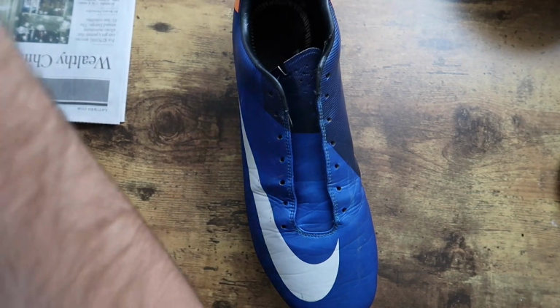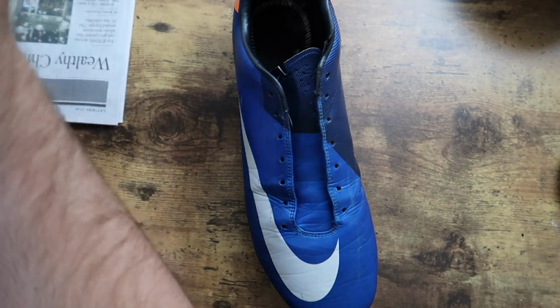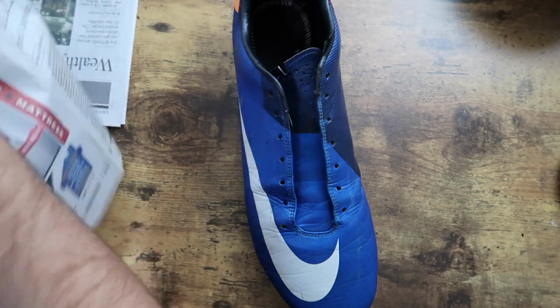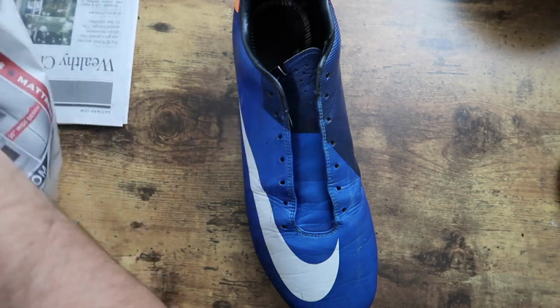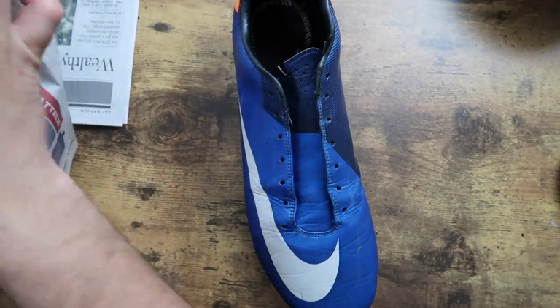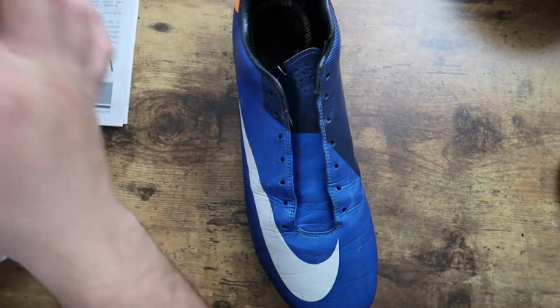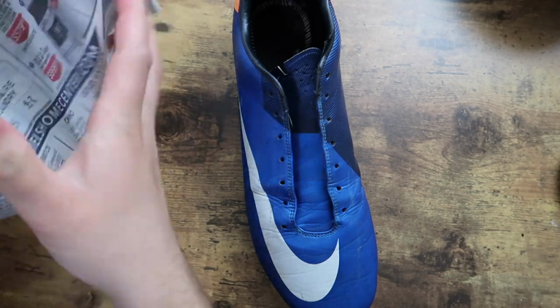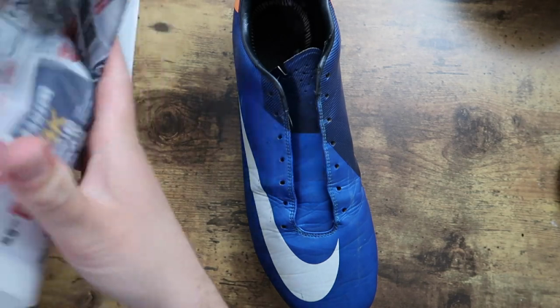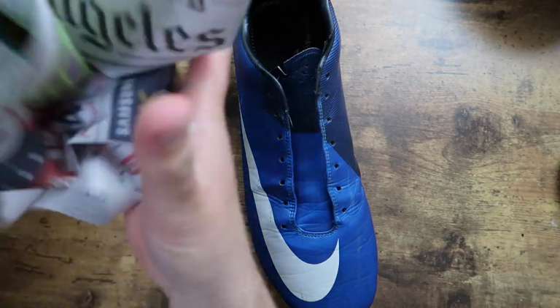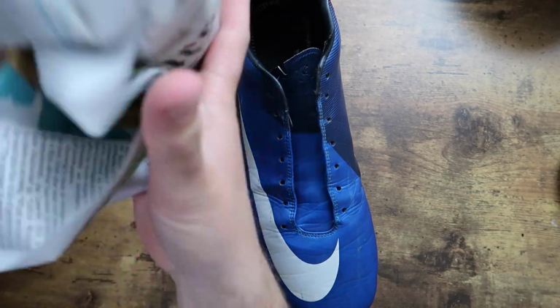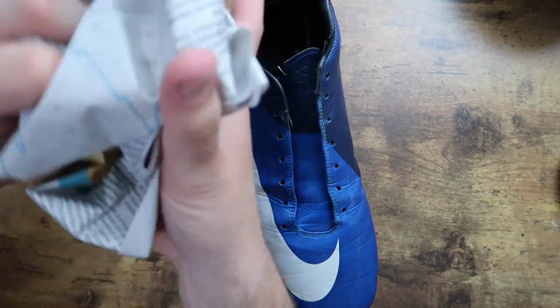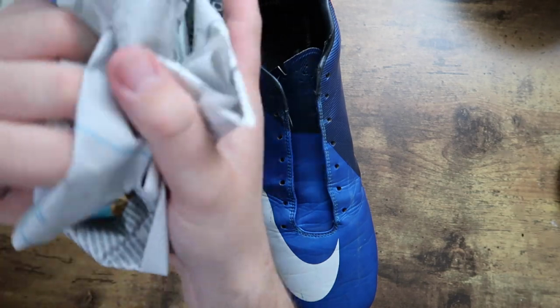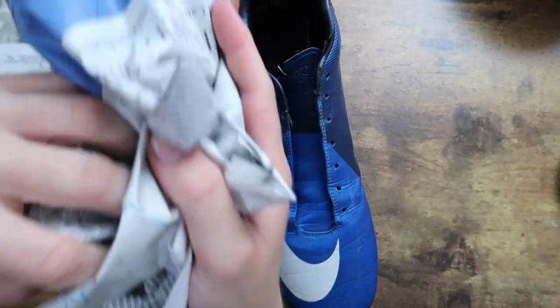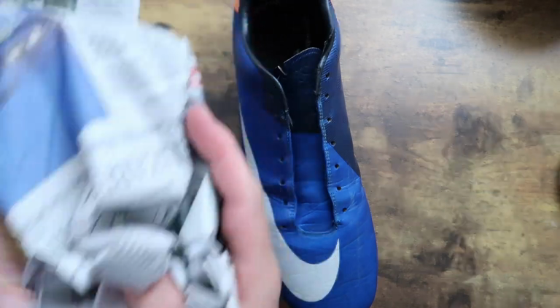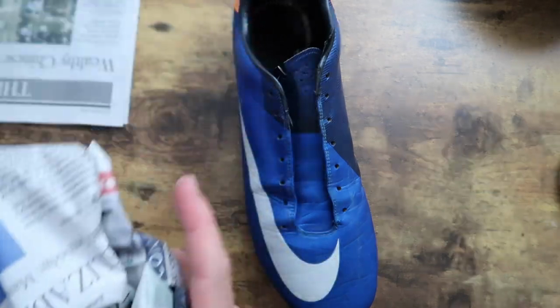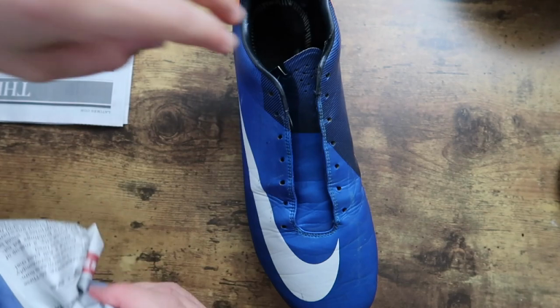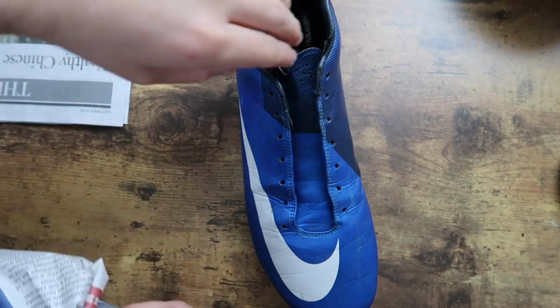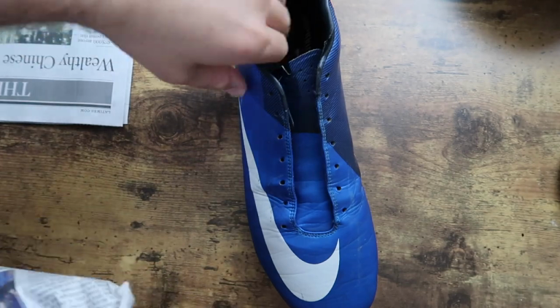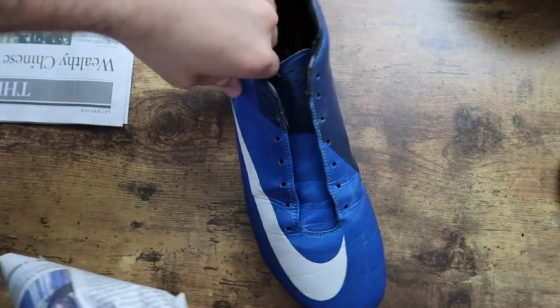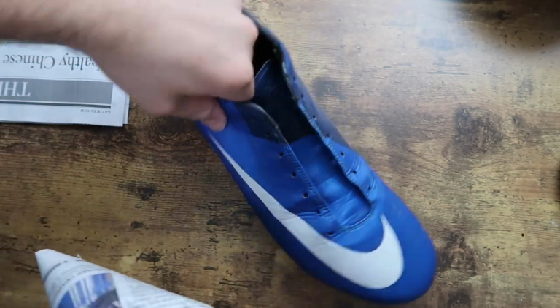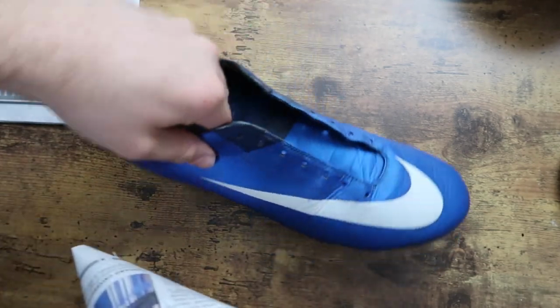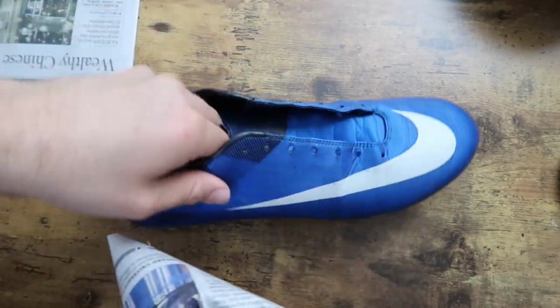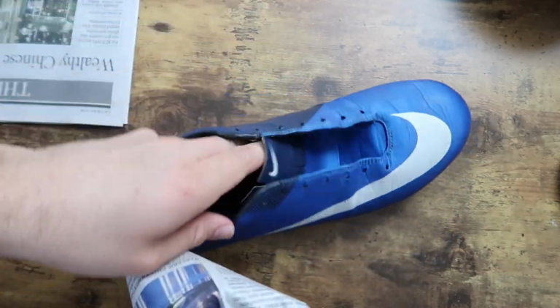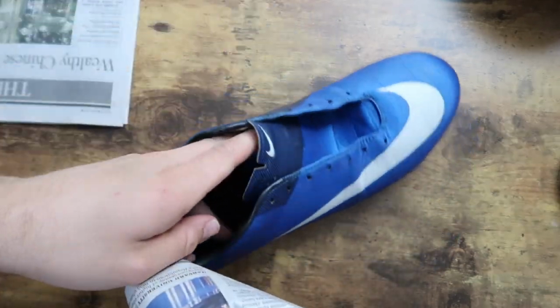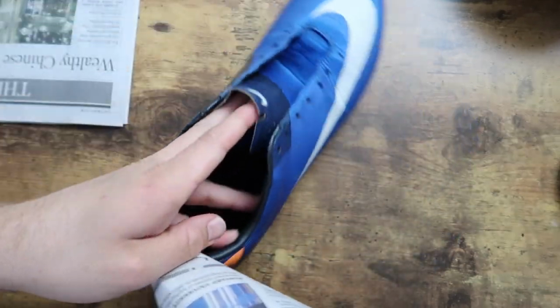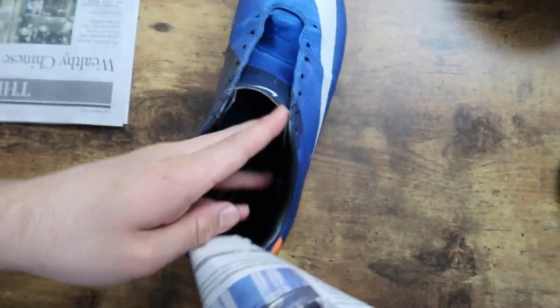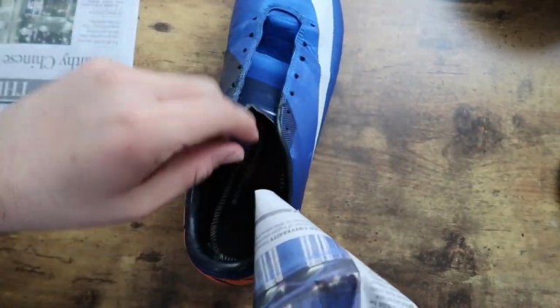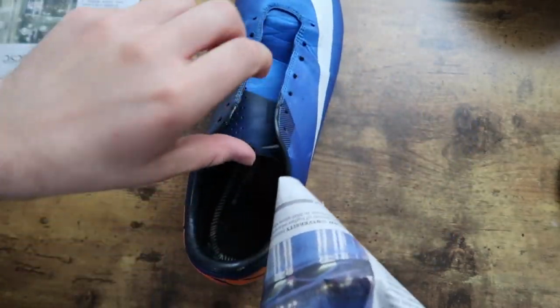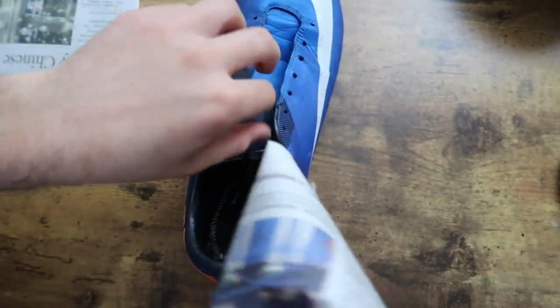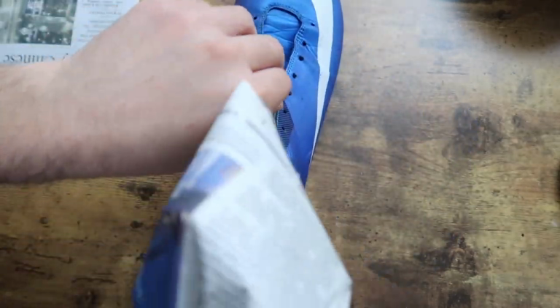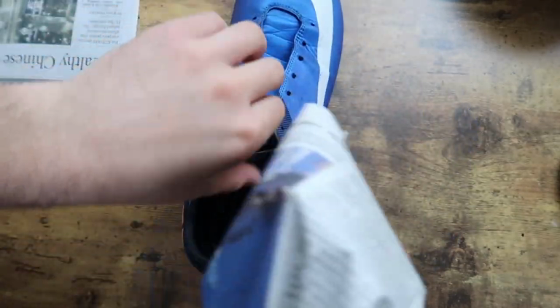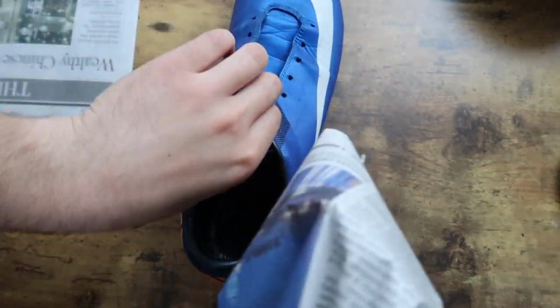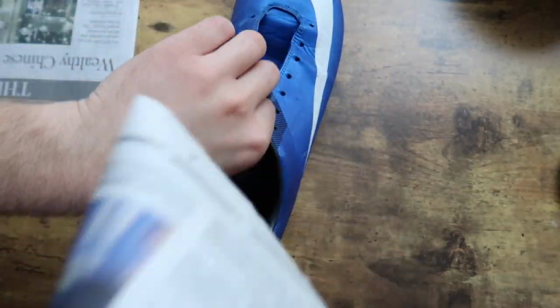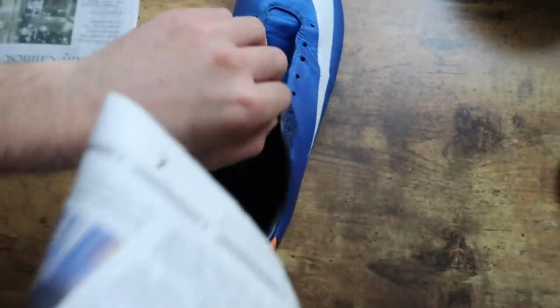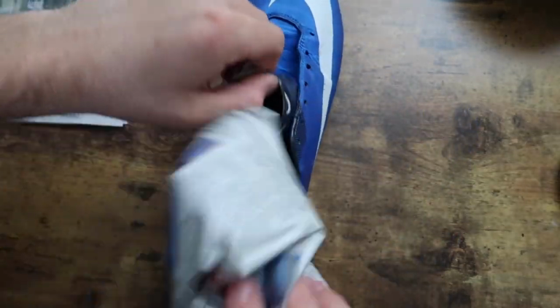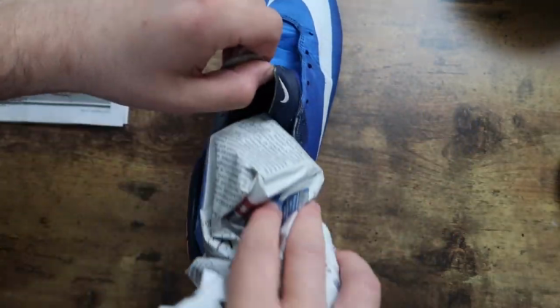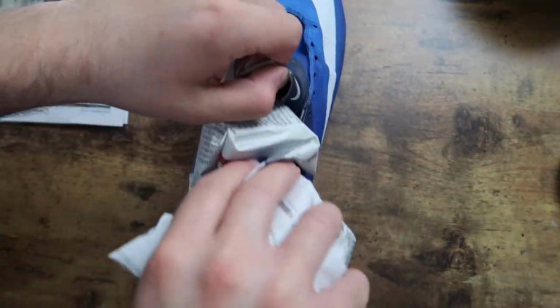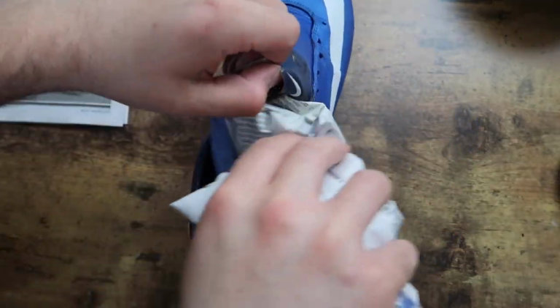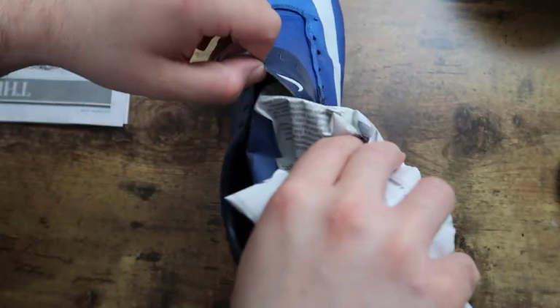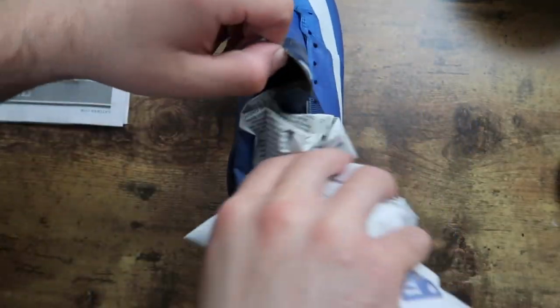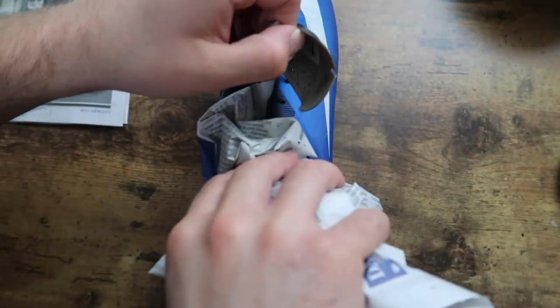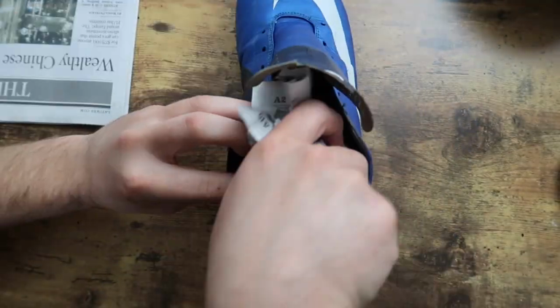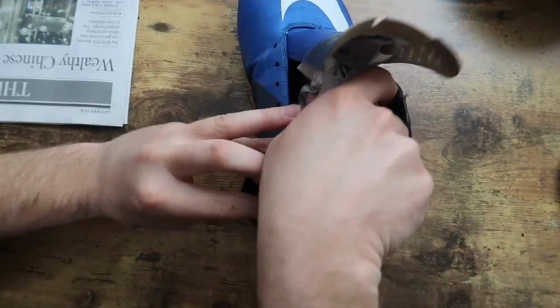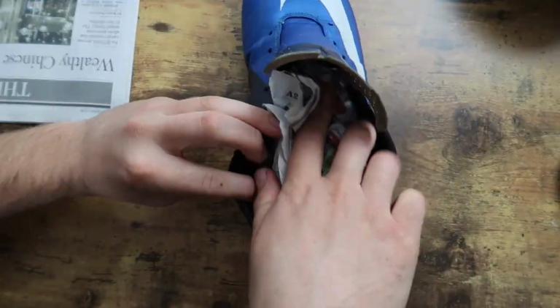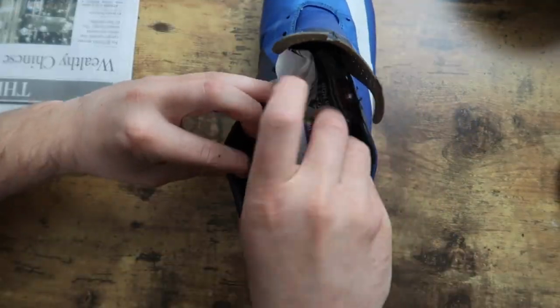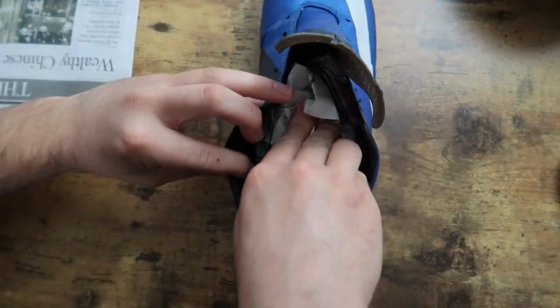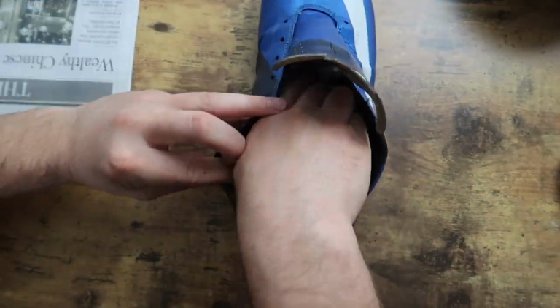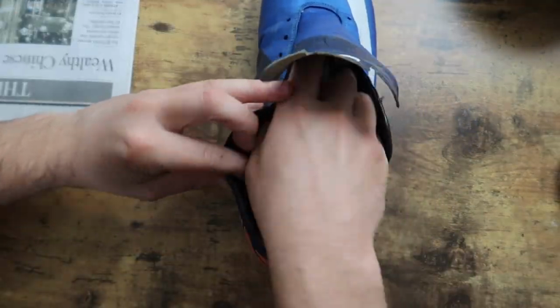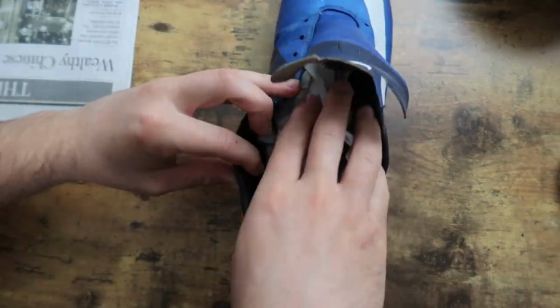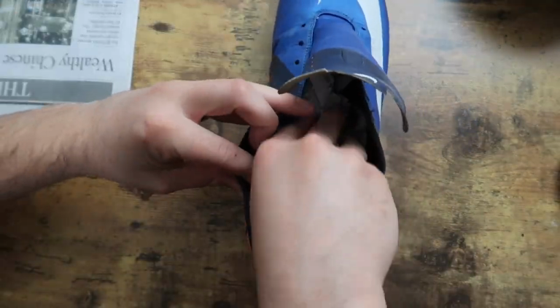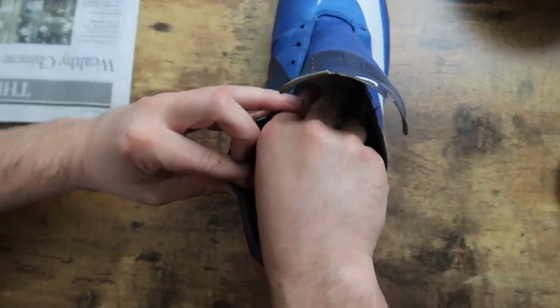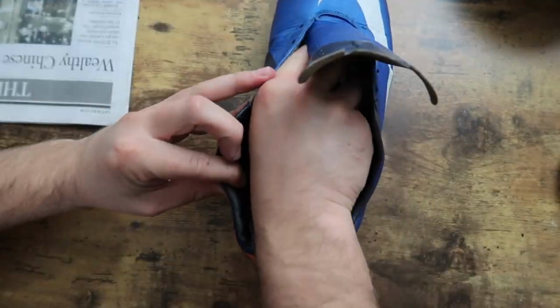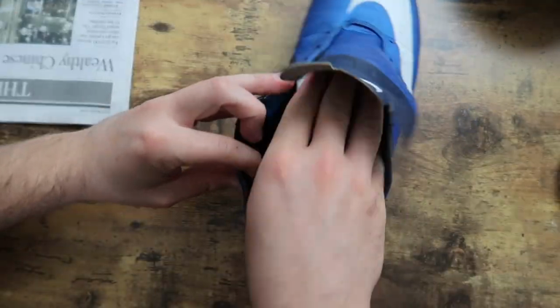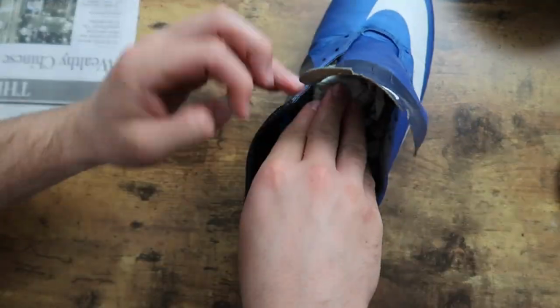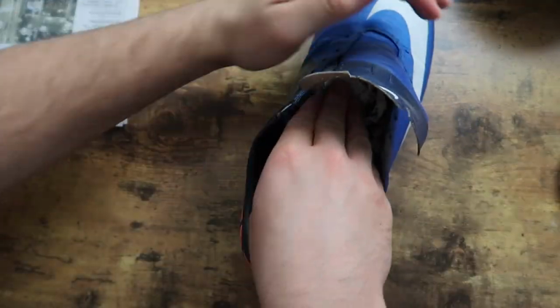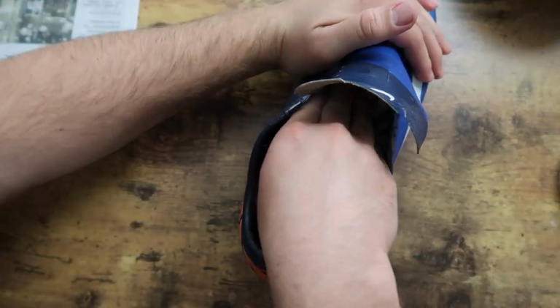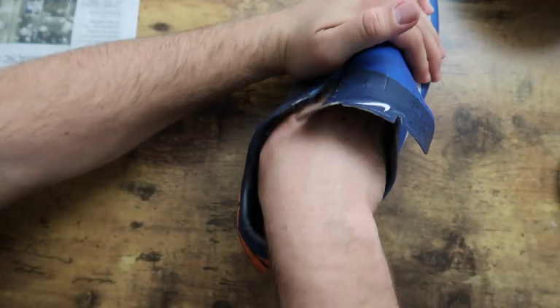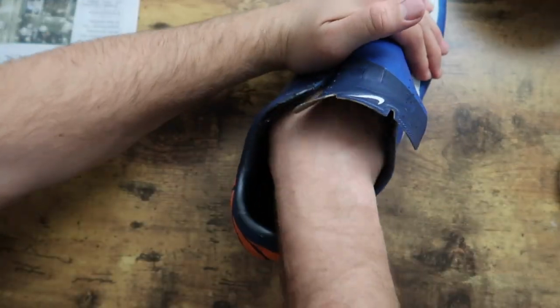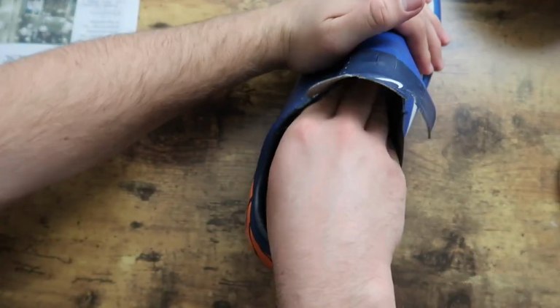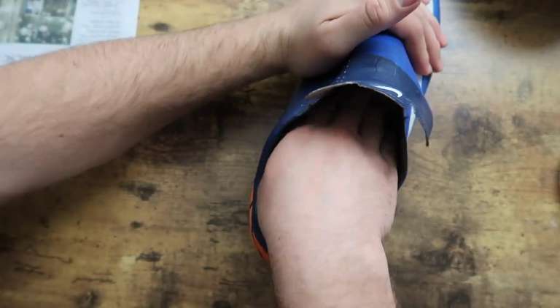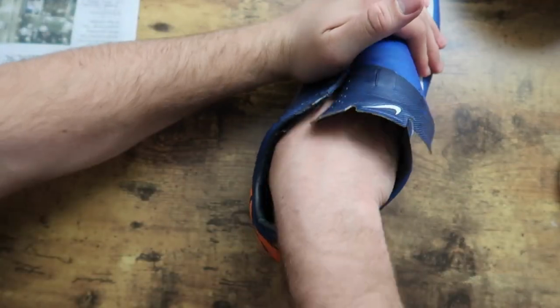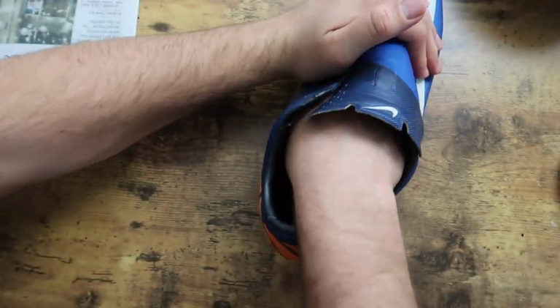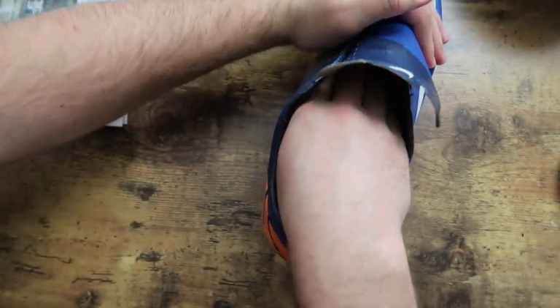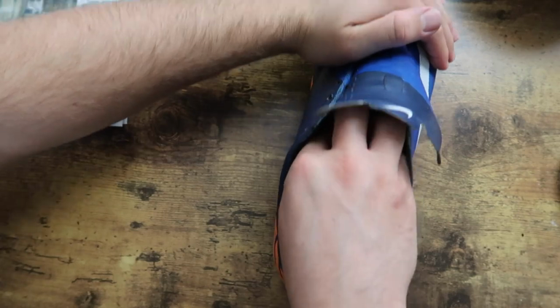Once that was finished, I stuffed the cleats with newspaper so that there would continue to be pressure pushing on the fresh glue.